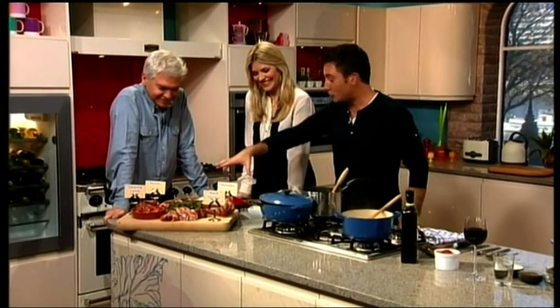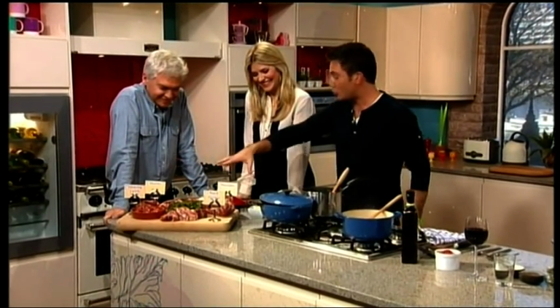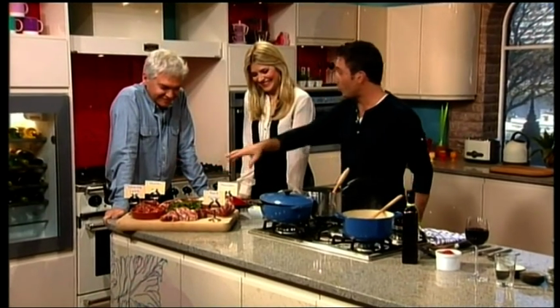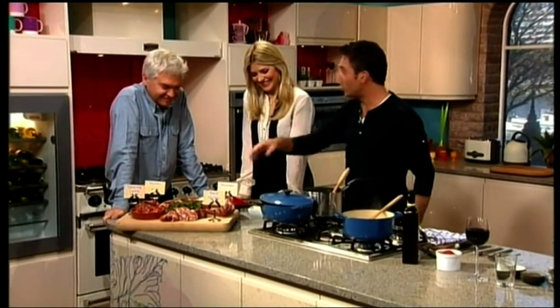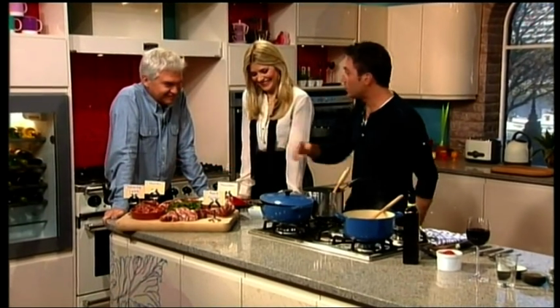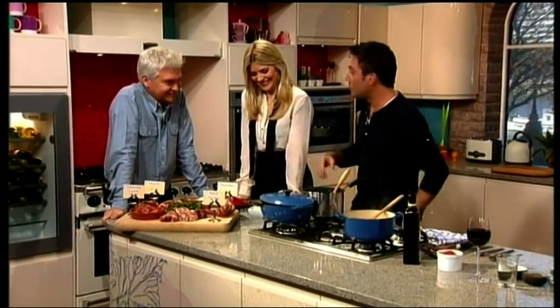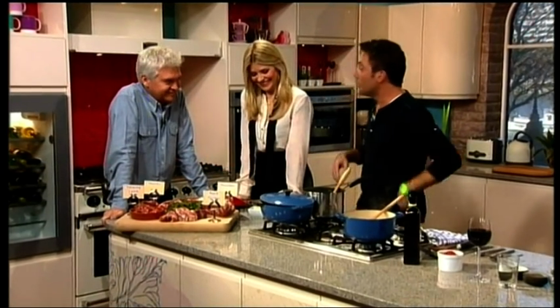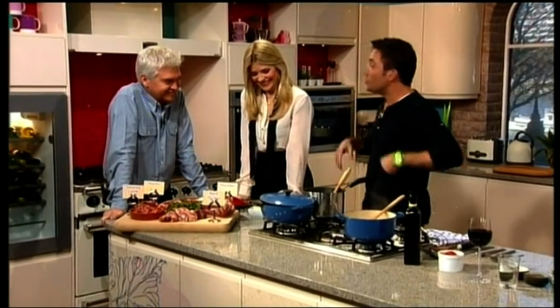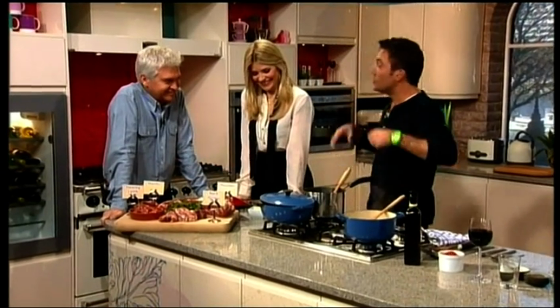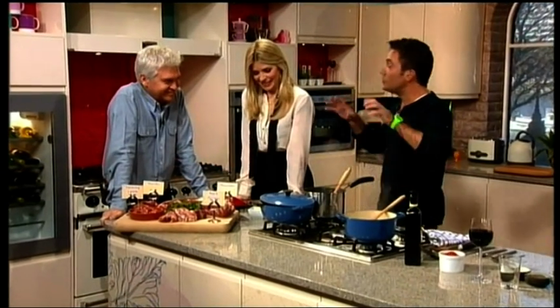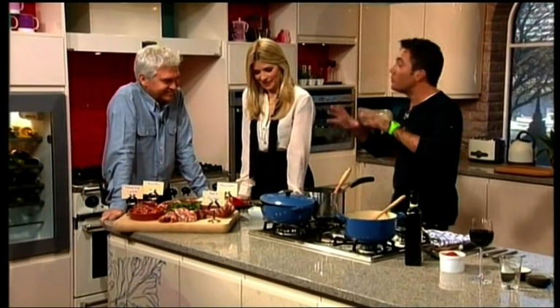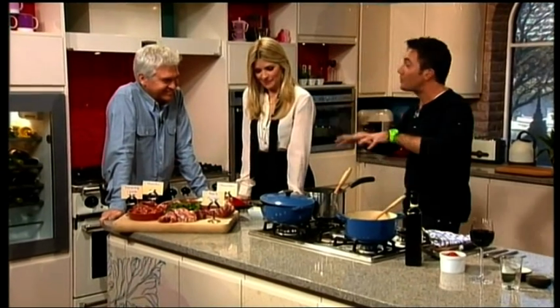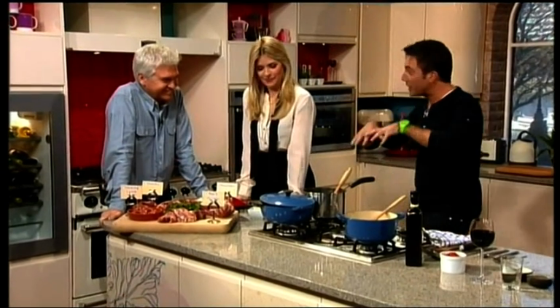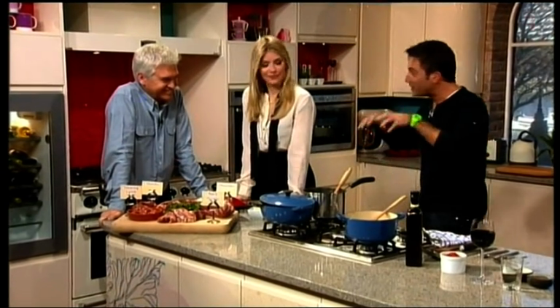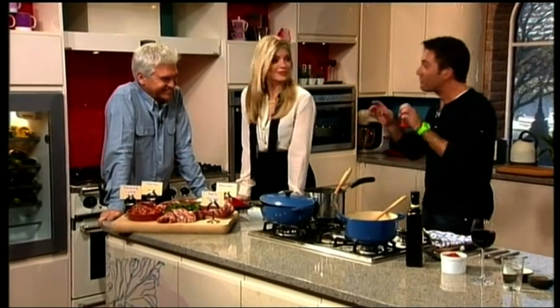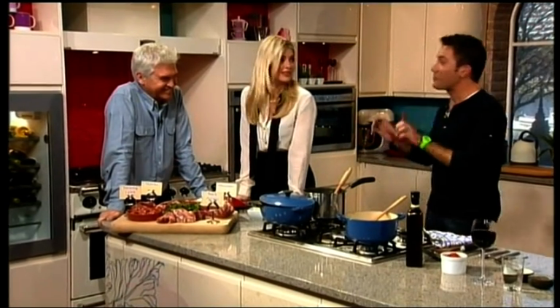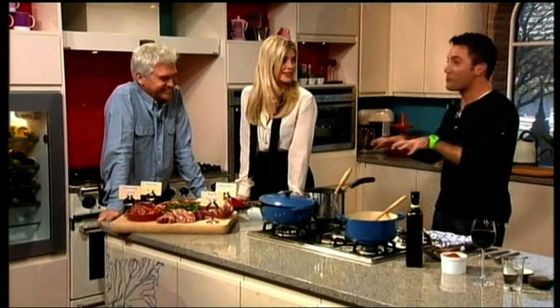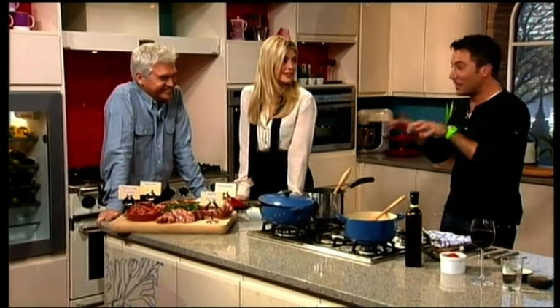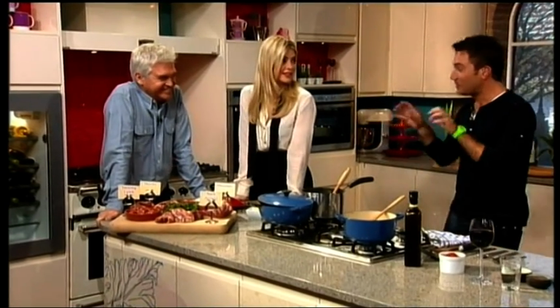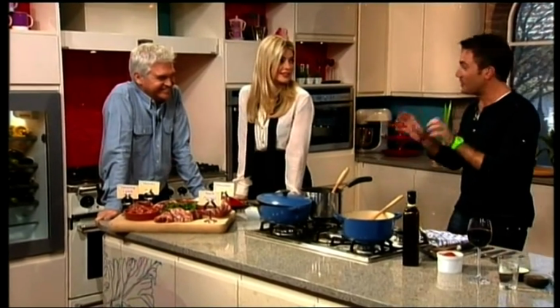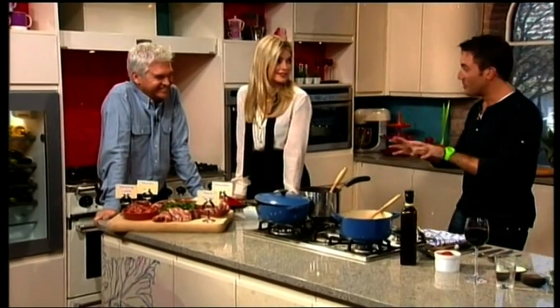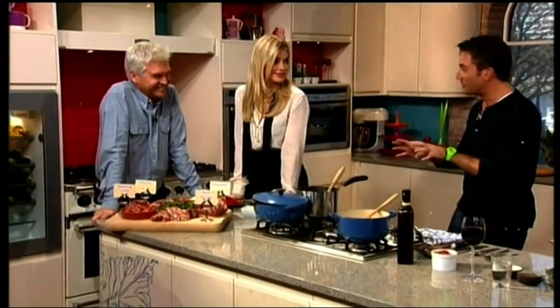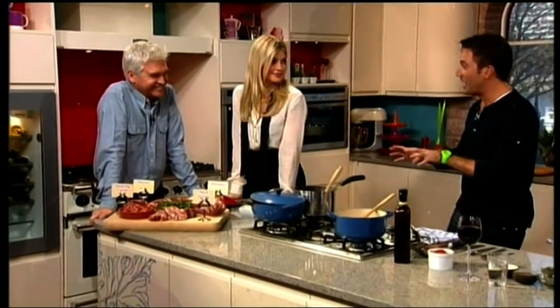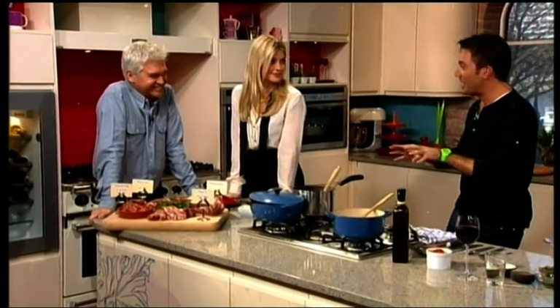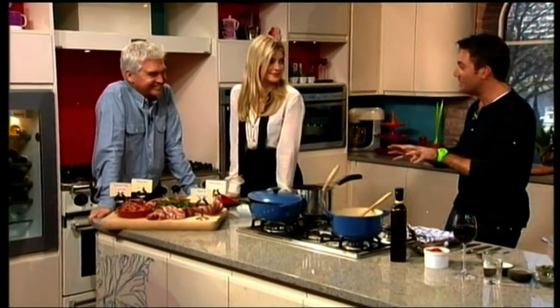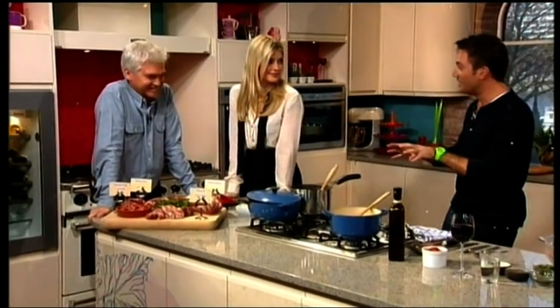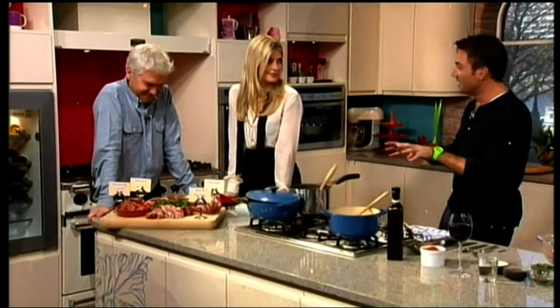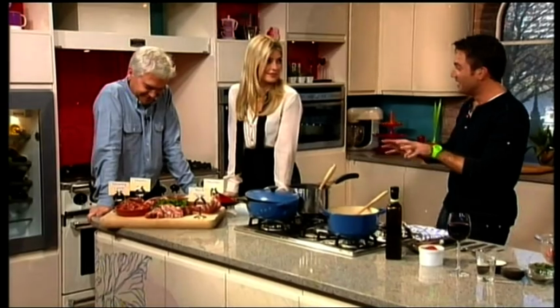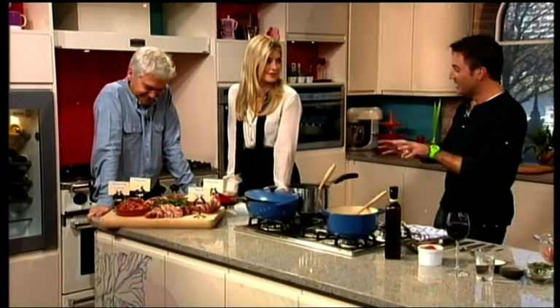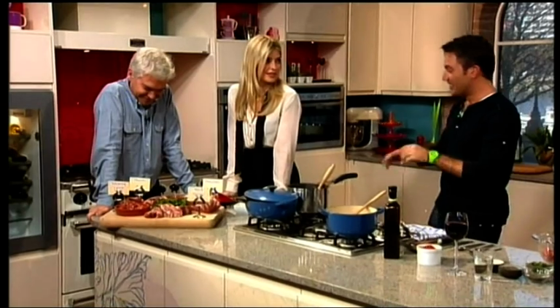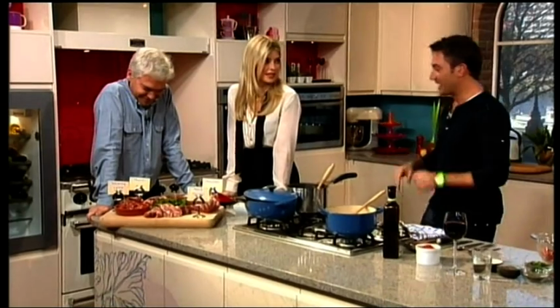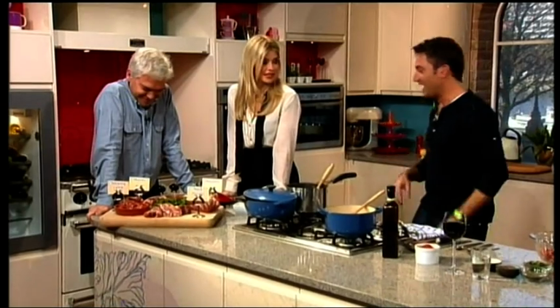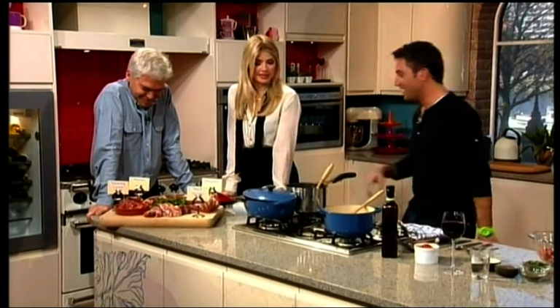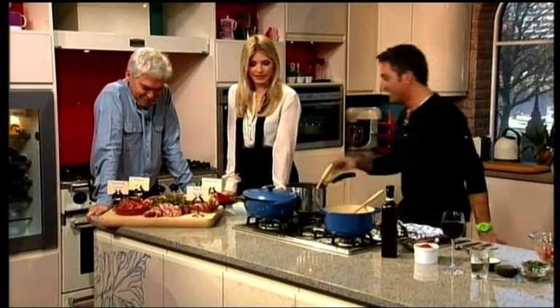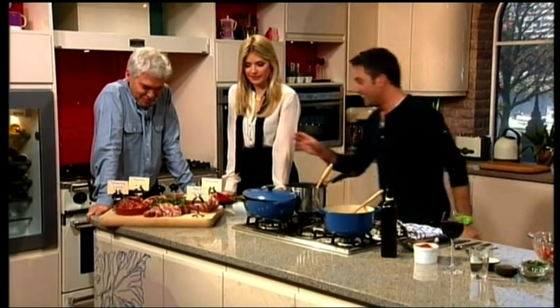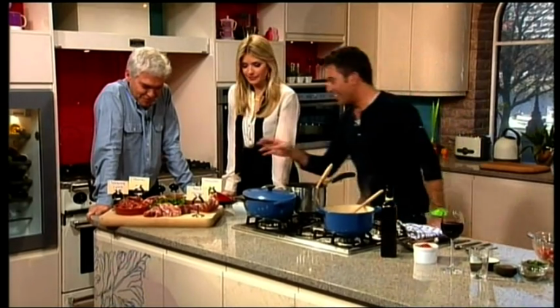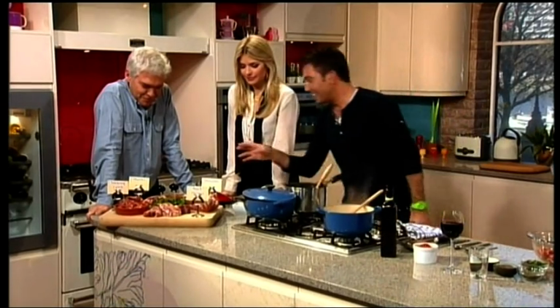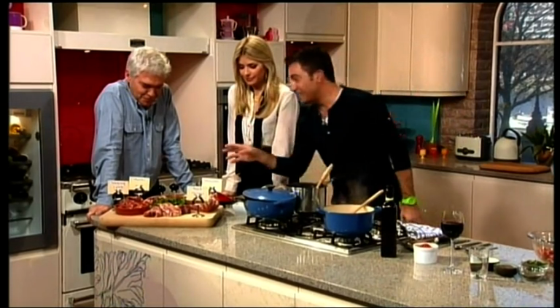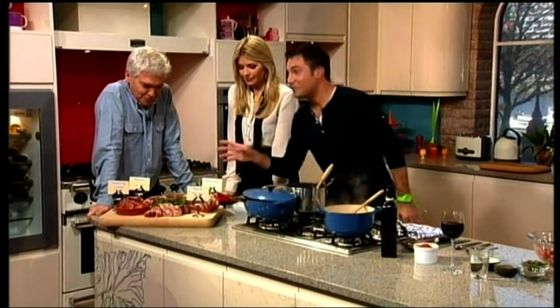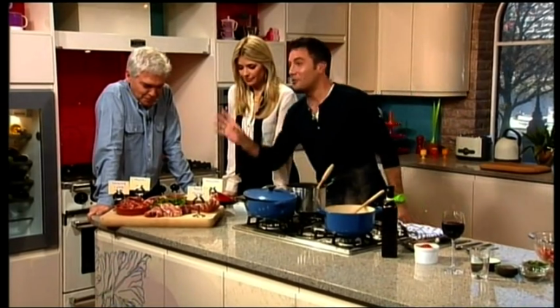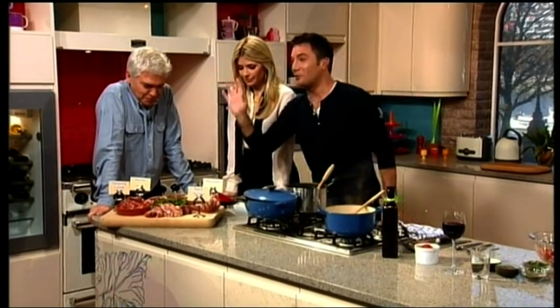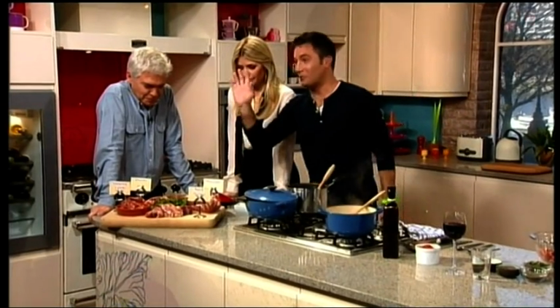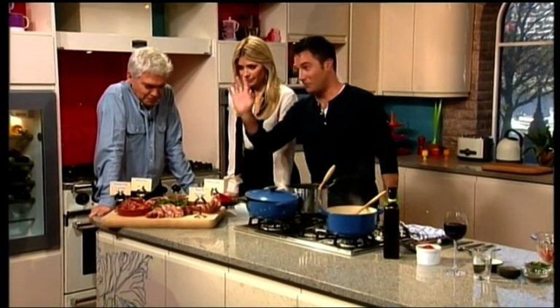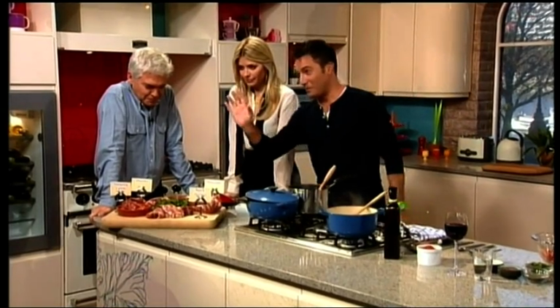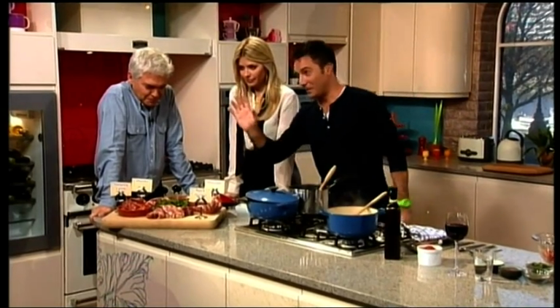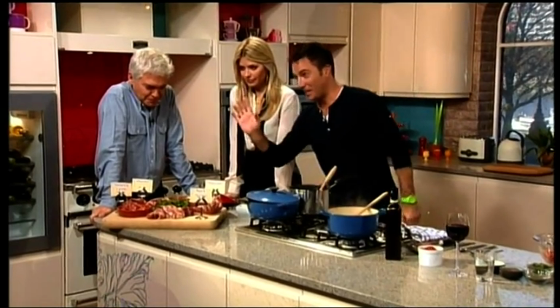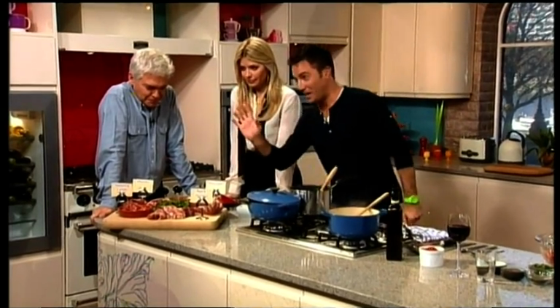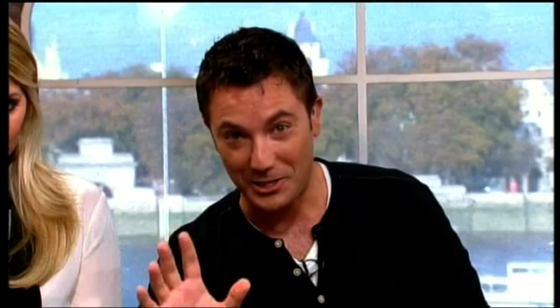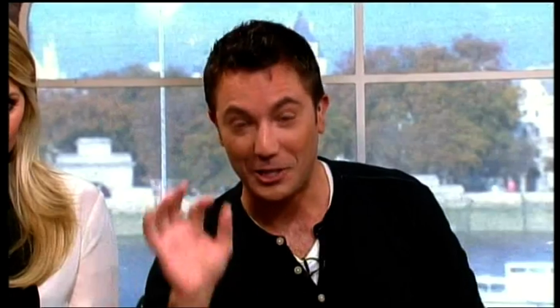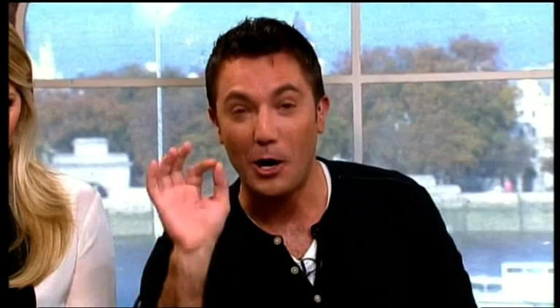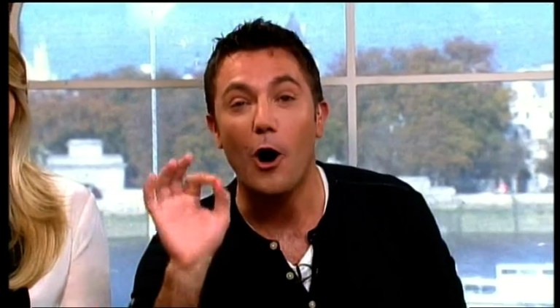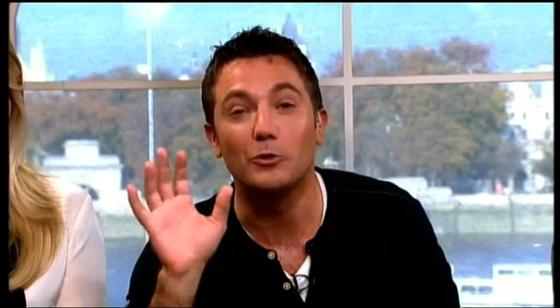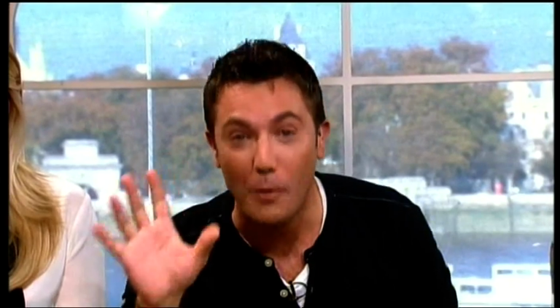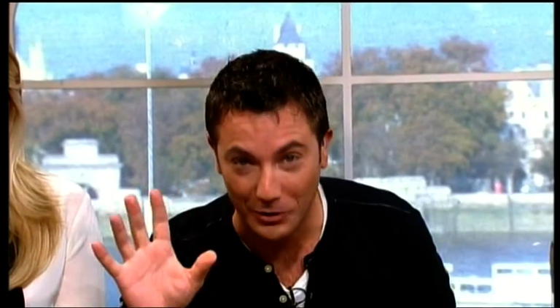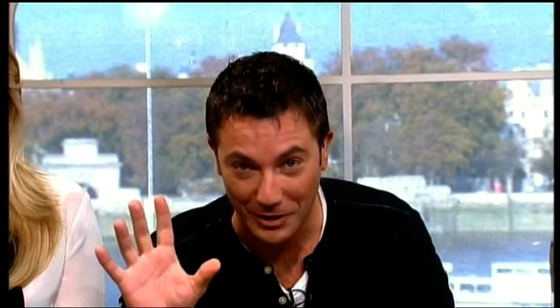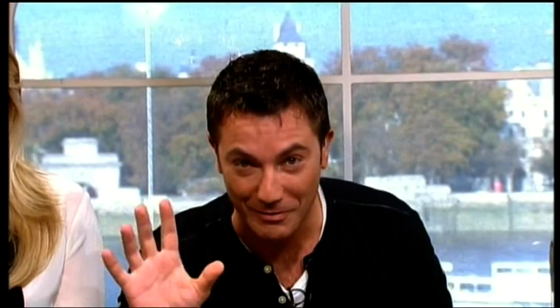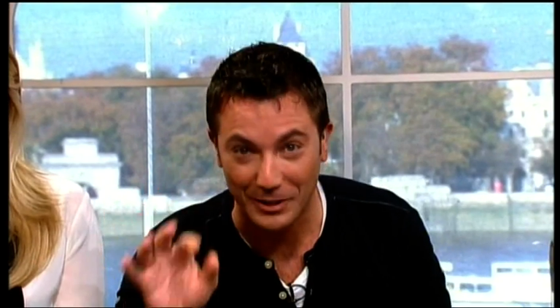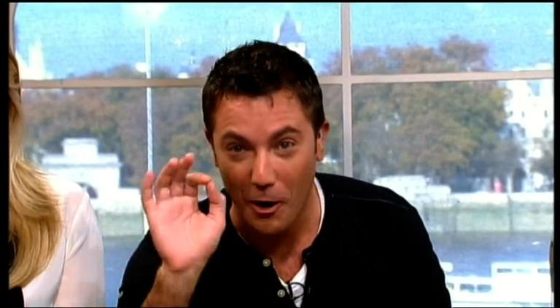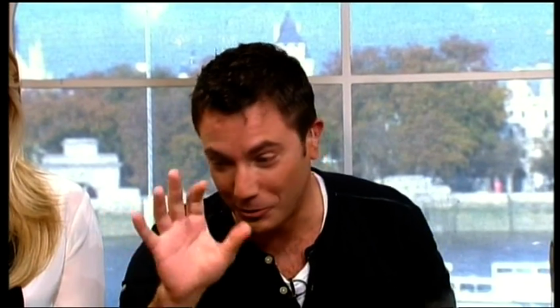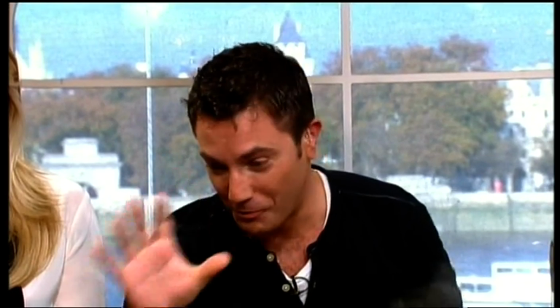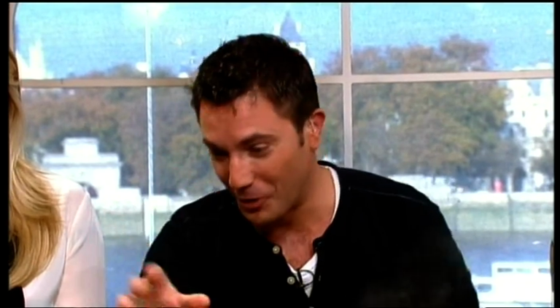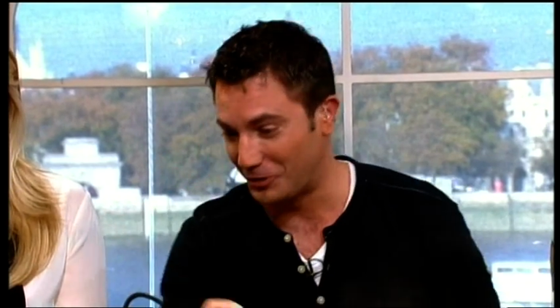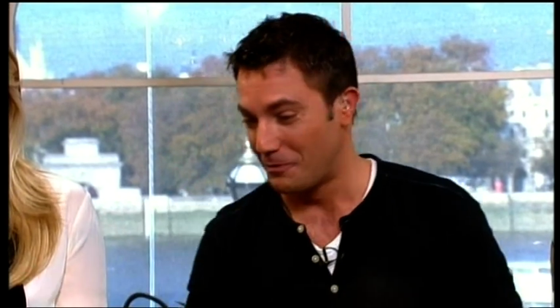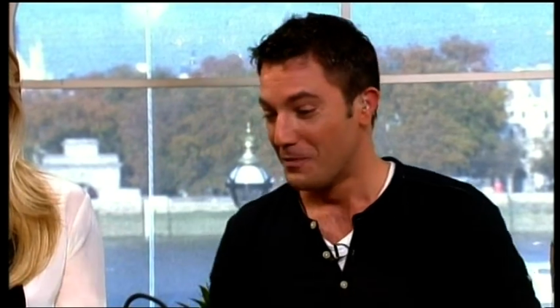And then the shoulder — you need to braise it for quite a long time. And sorry to everybody in Lancashire — hot pots, I mean, hot pots. Very good.